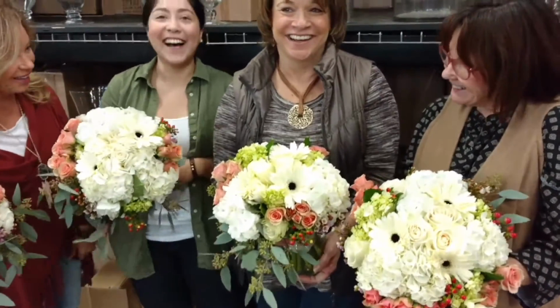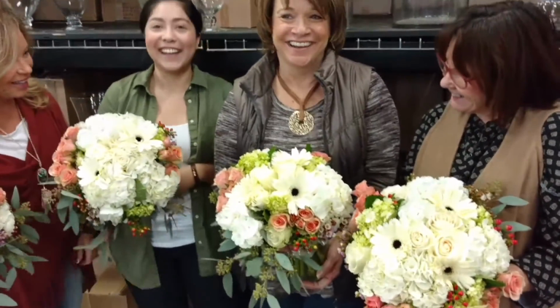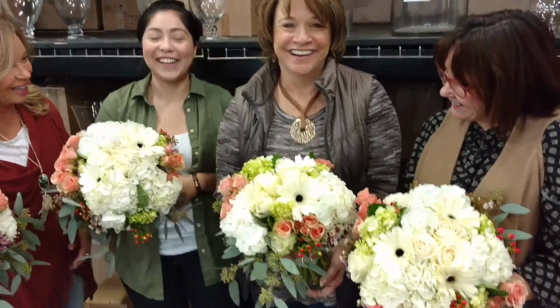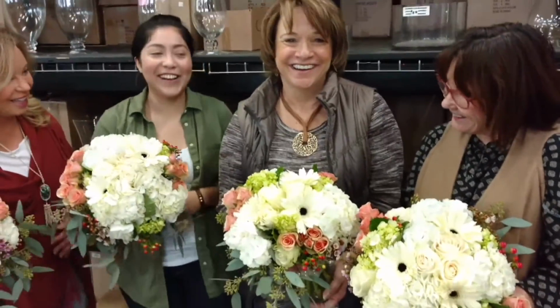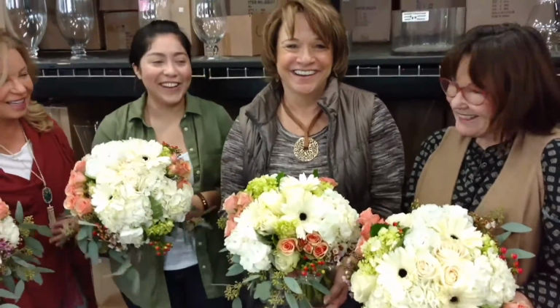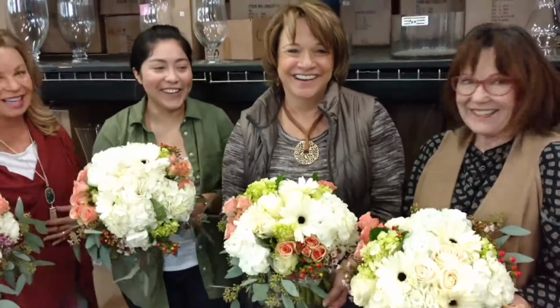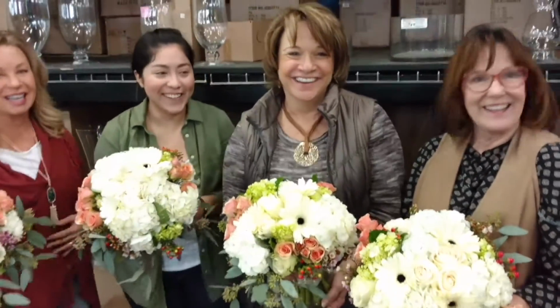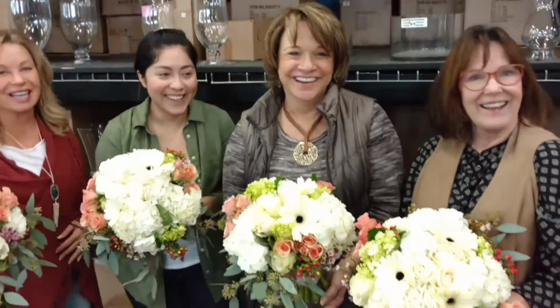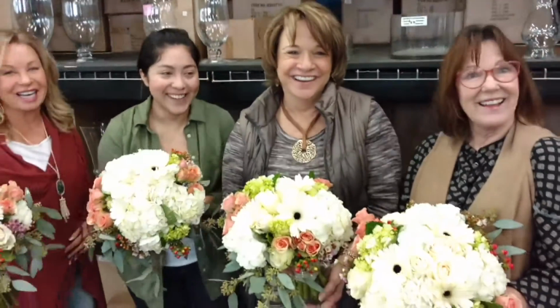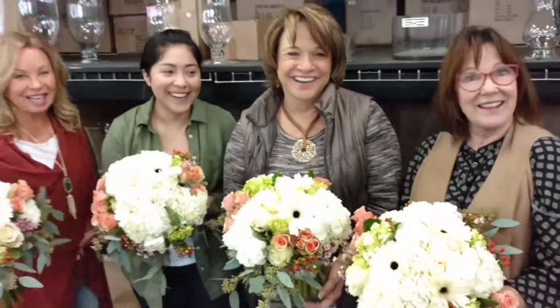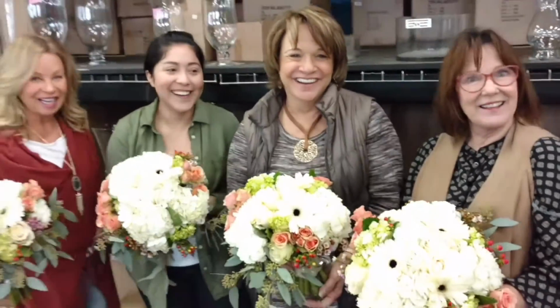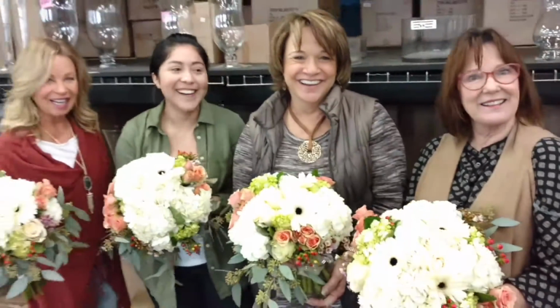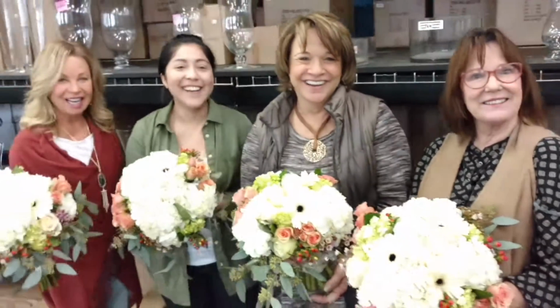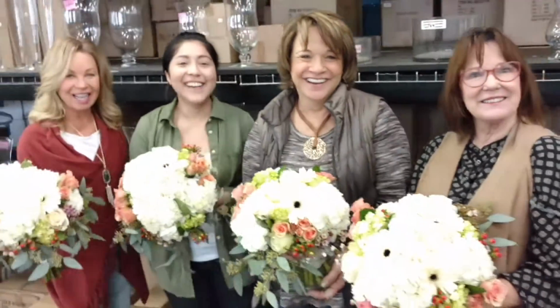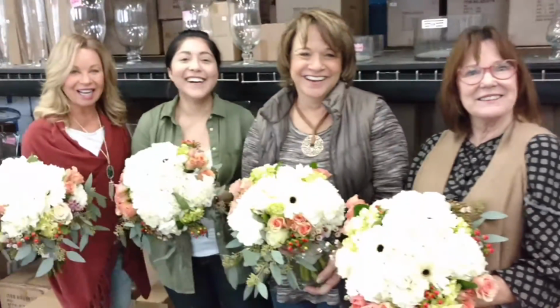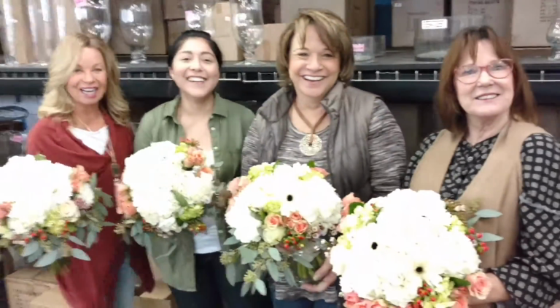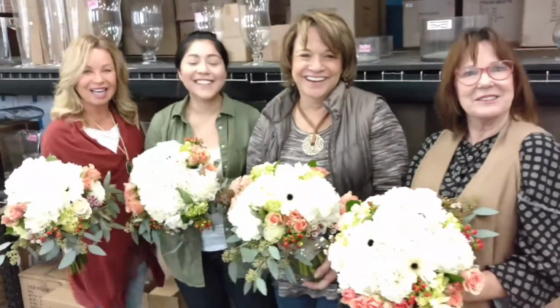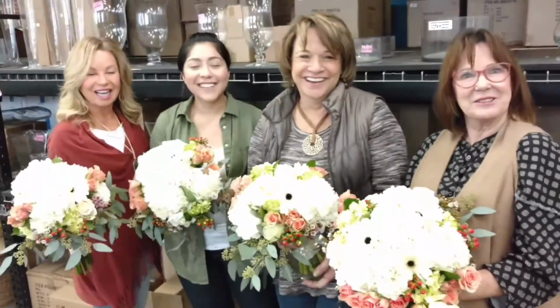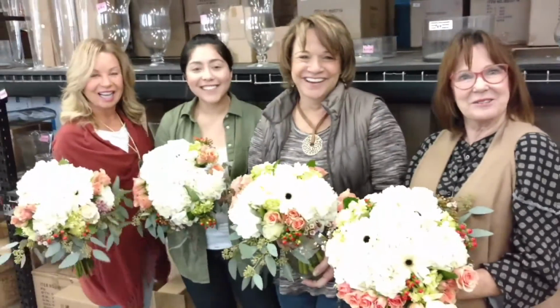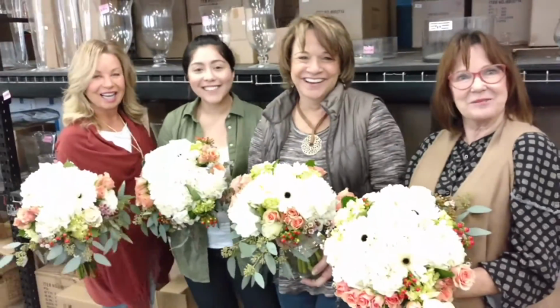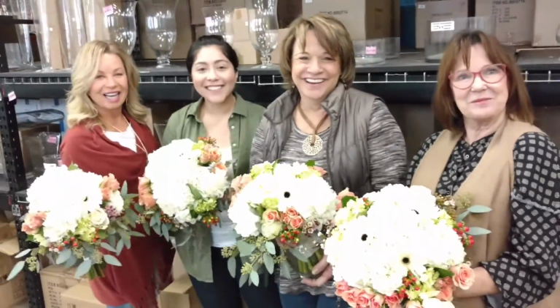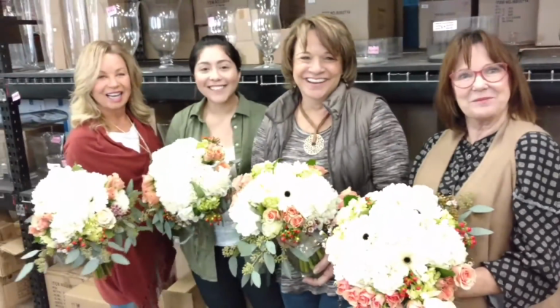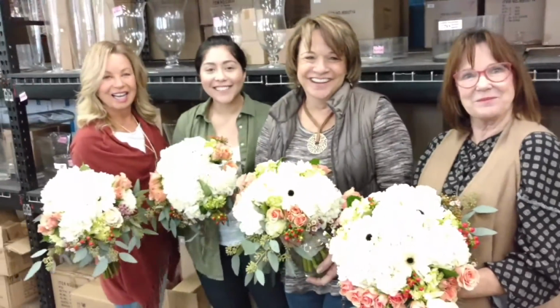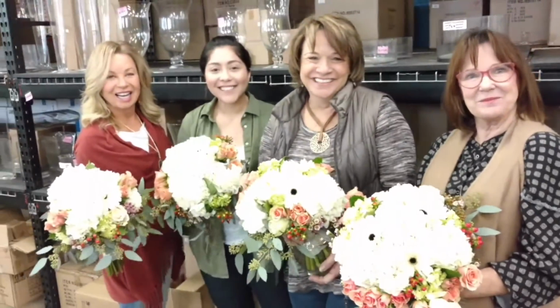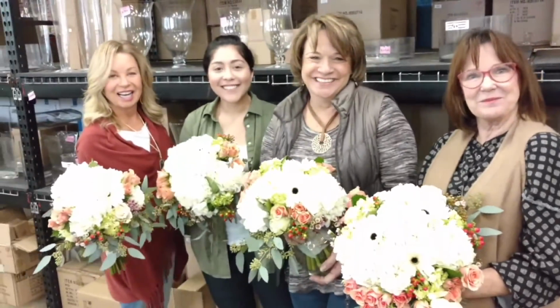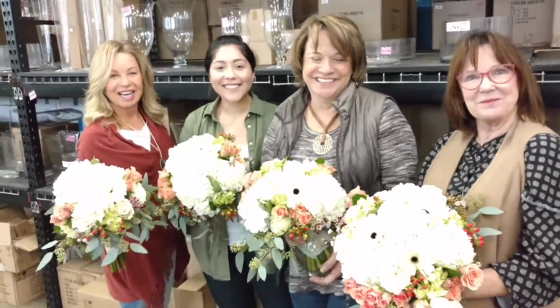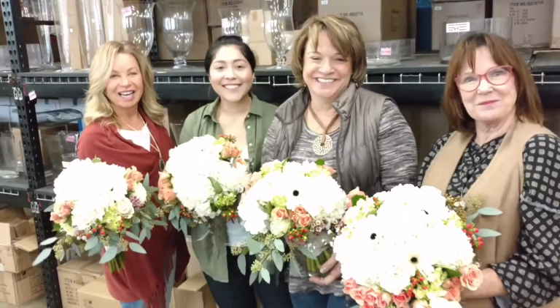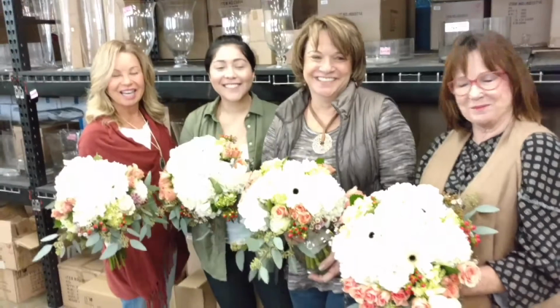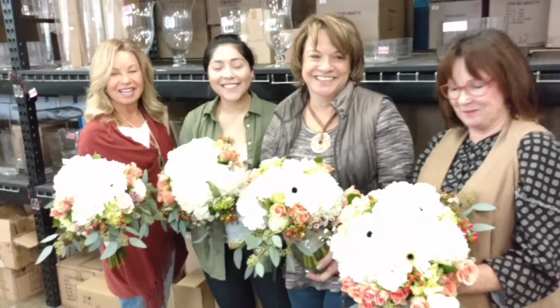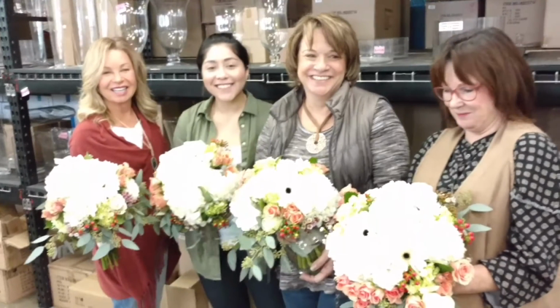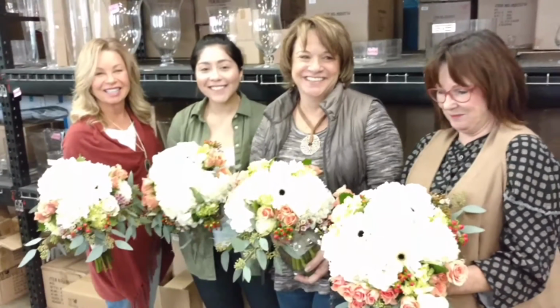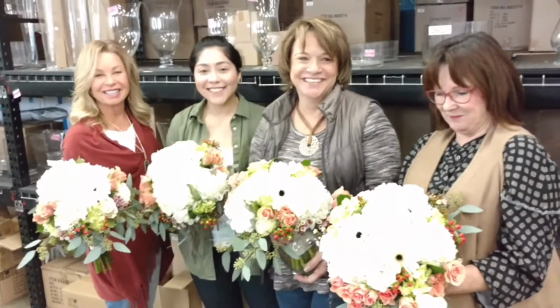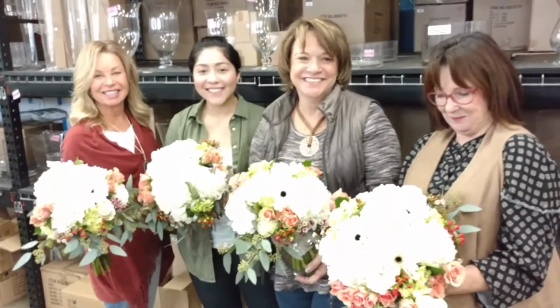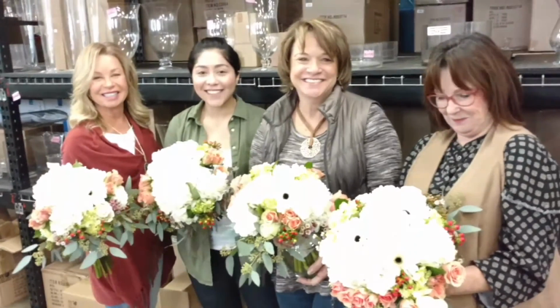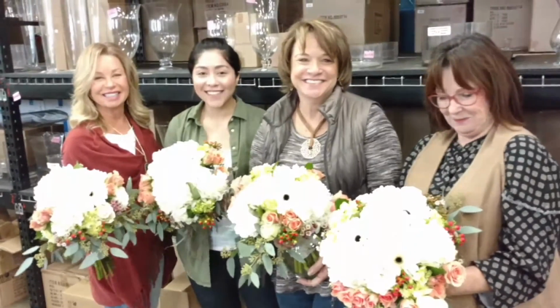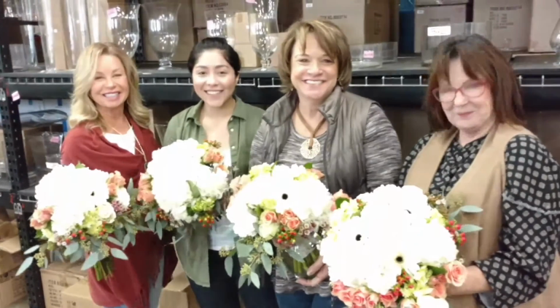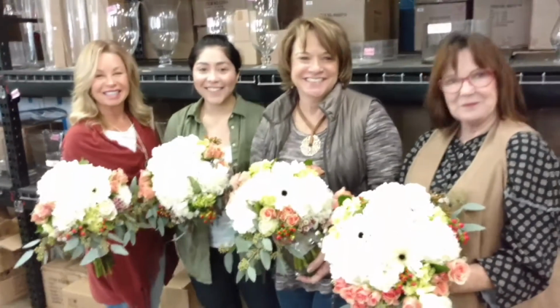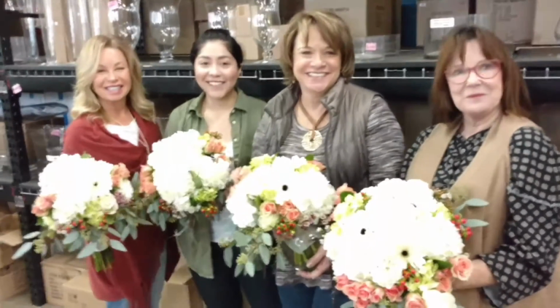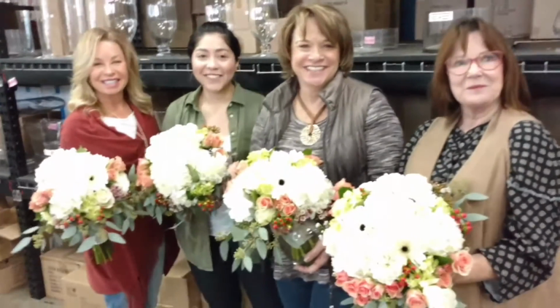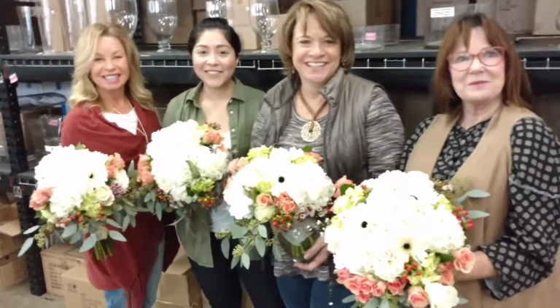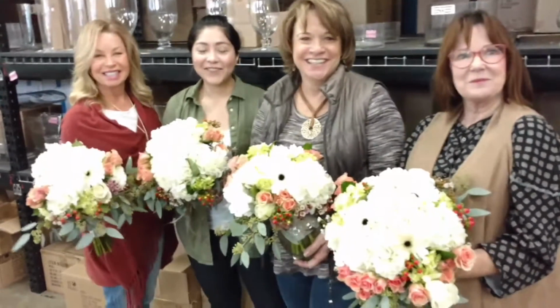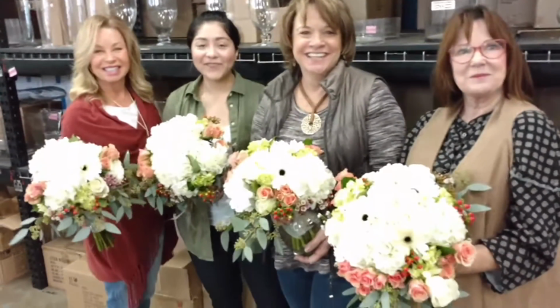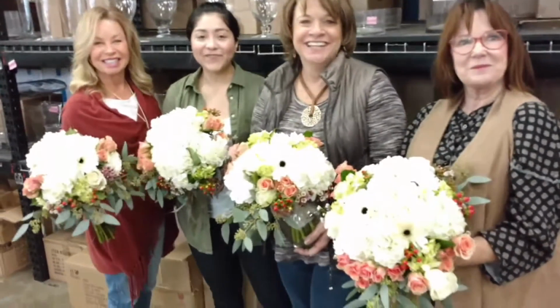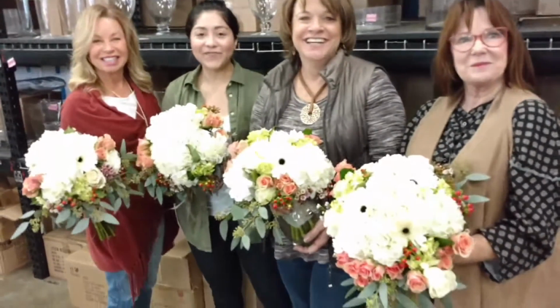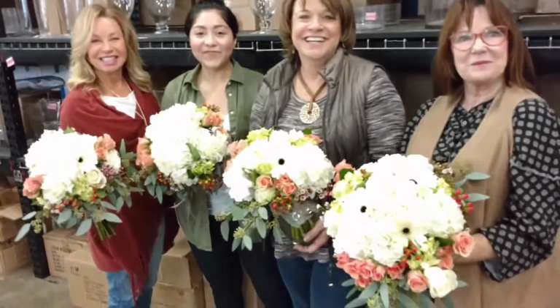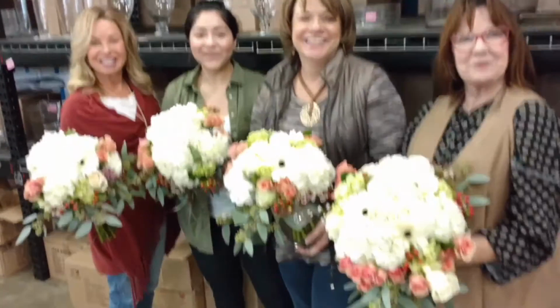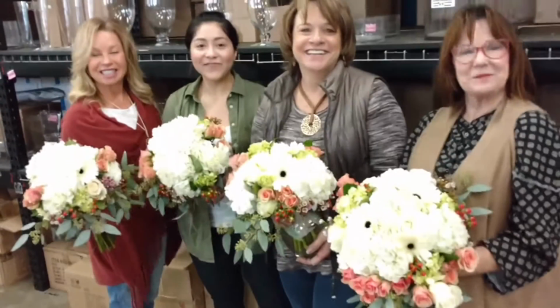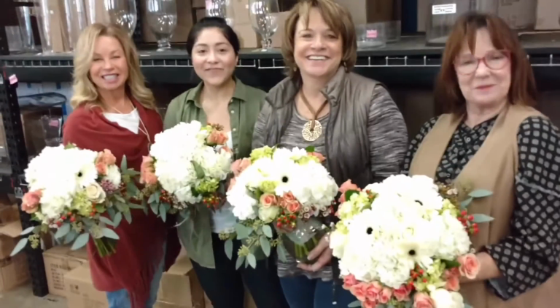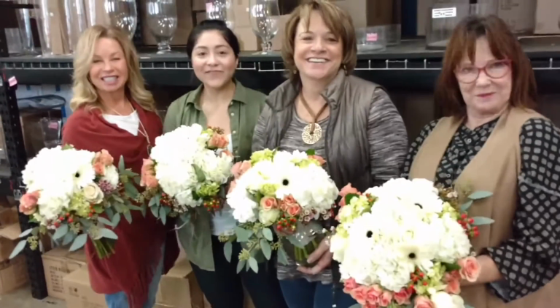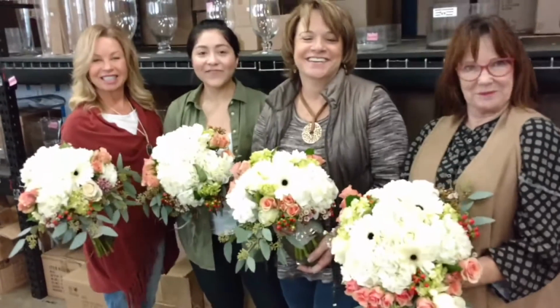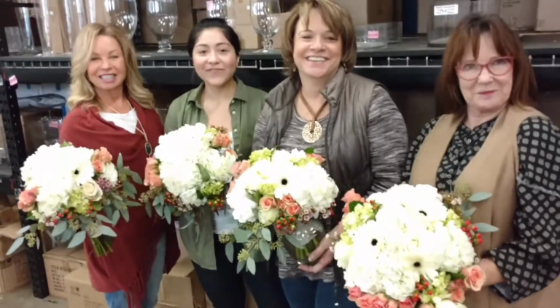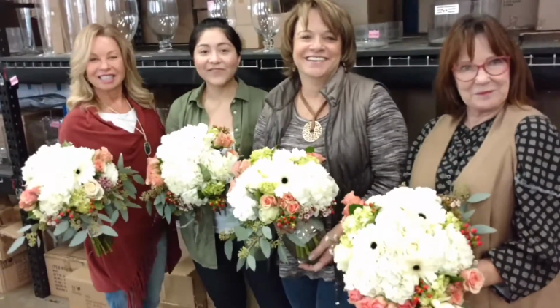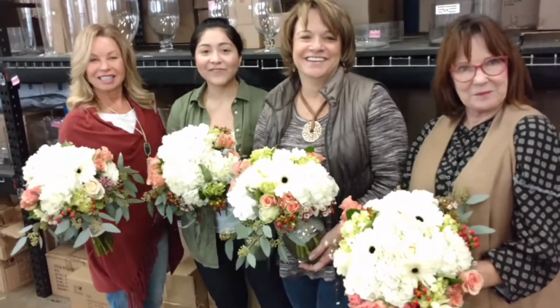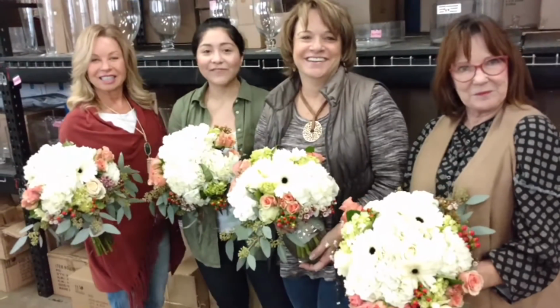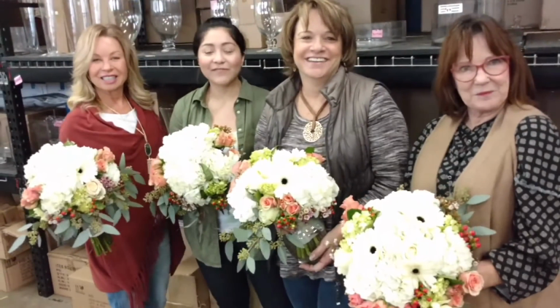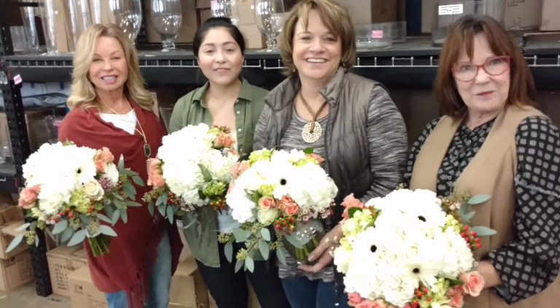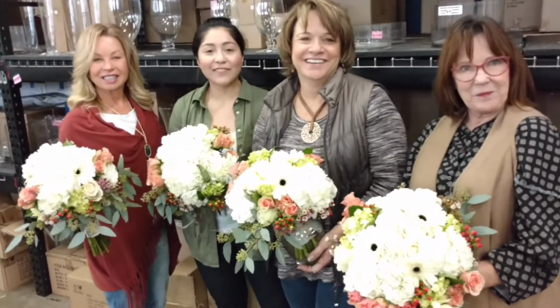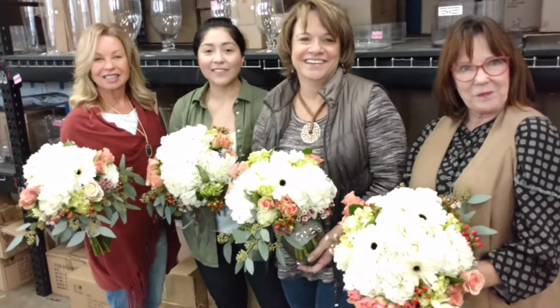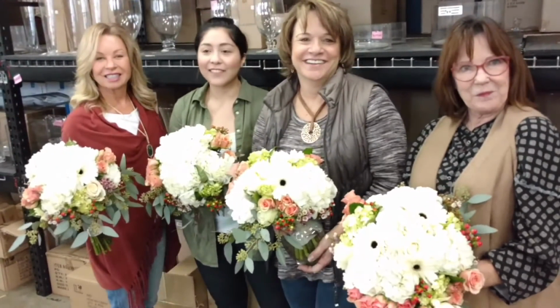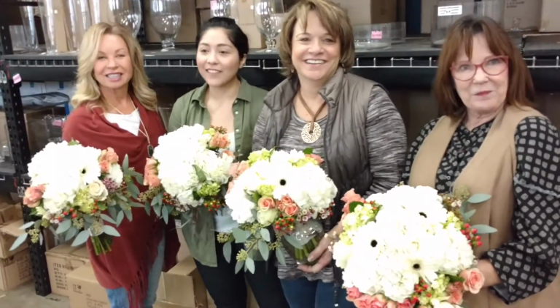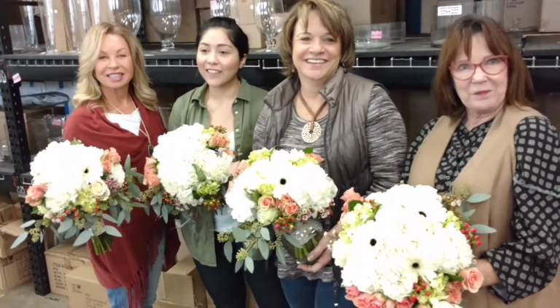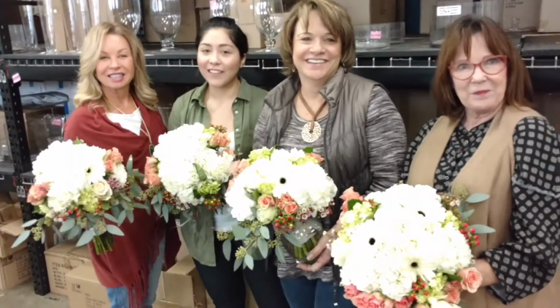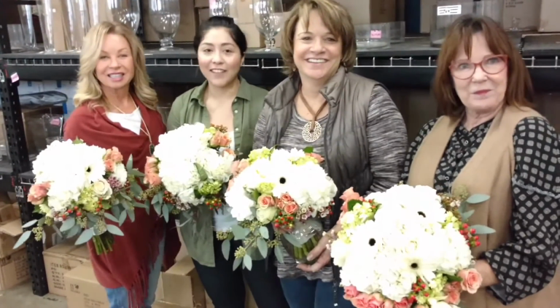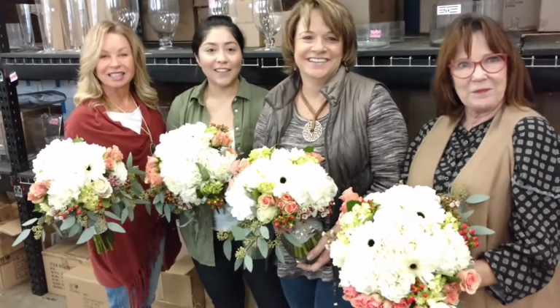Hello, we're at the Houston School of Flower Design. Seriously, ladies, how hard was it to make this bouquet today?